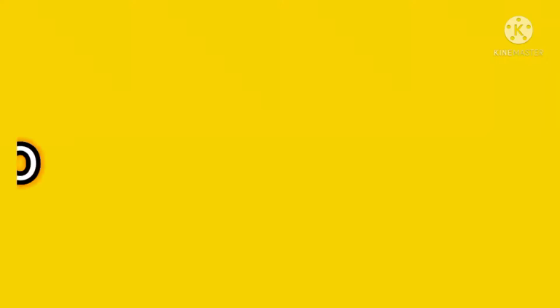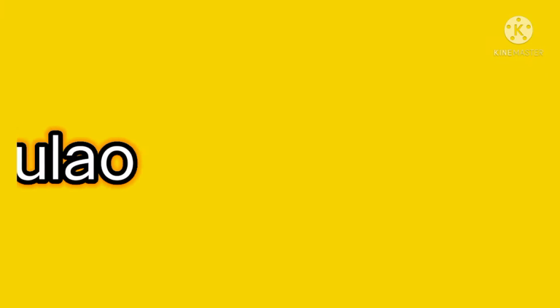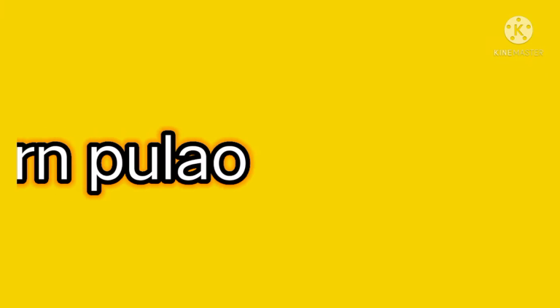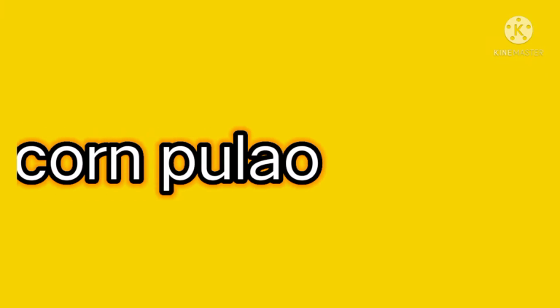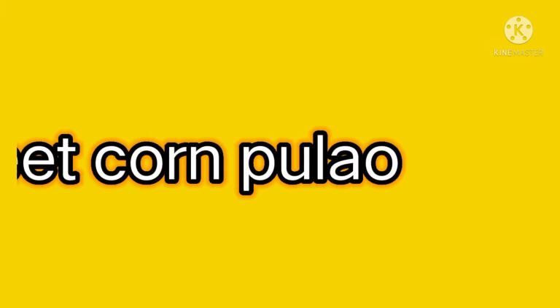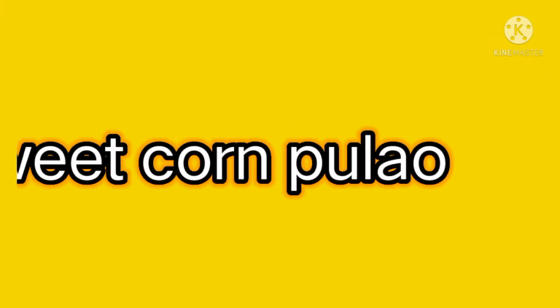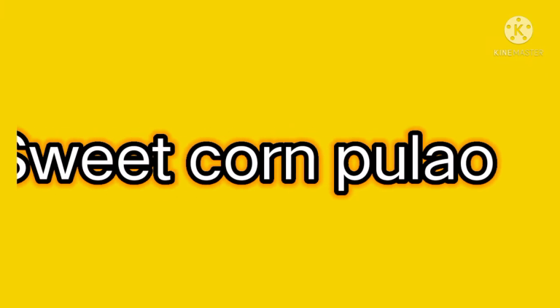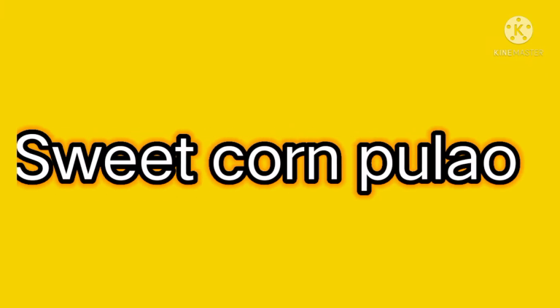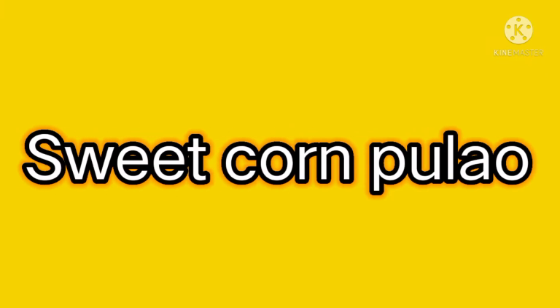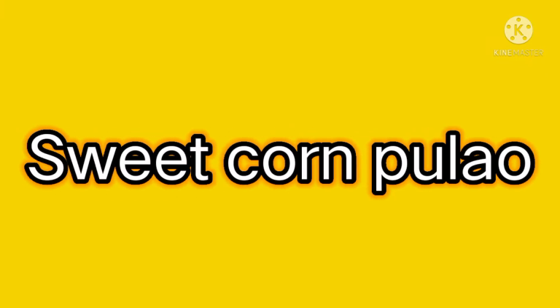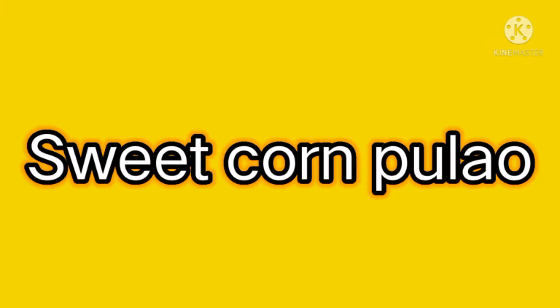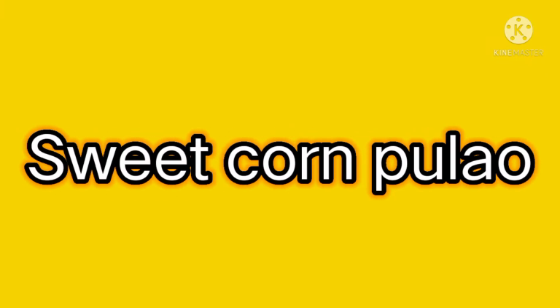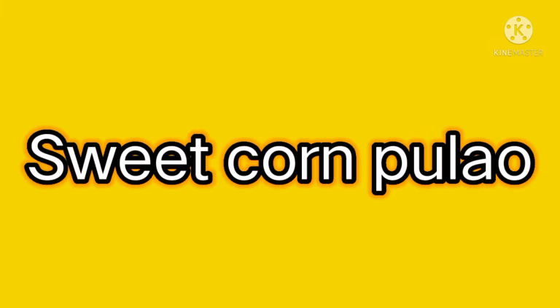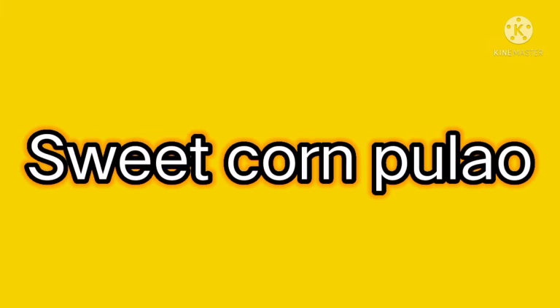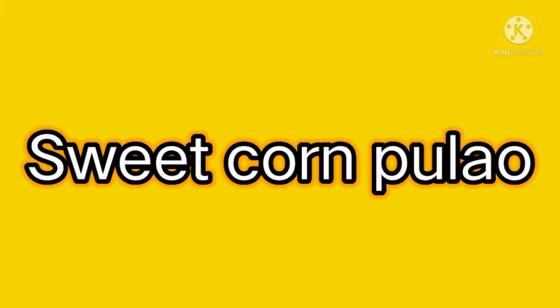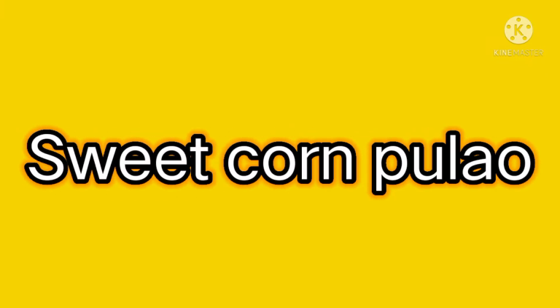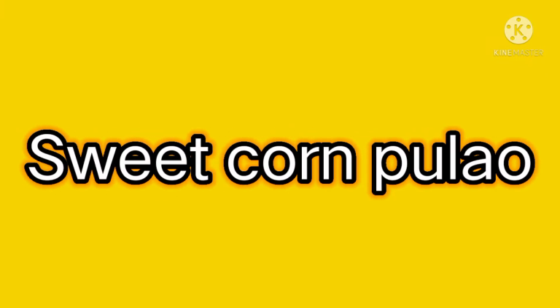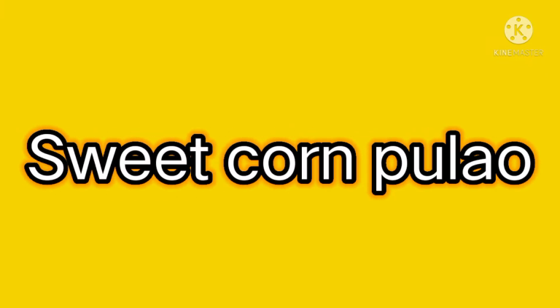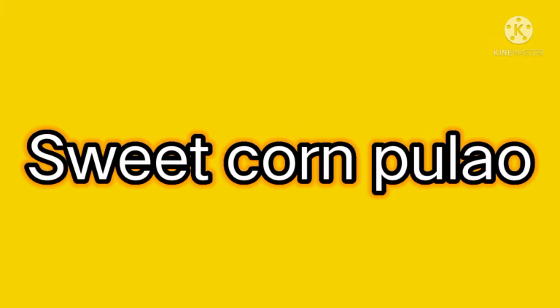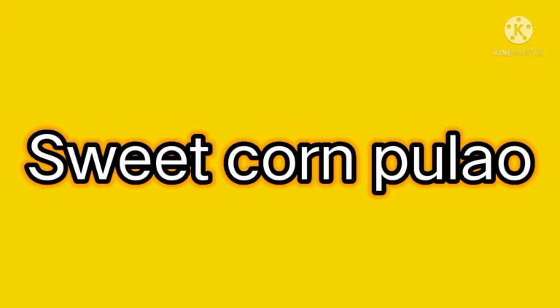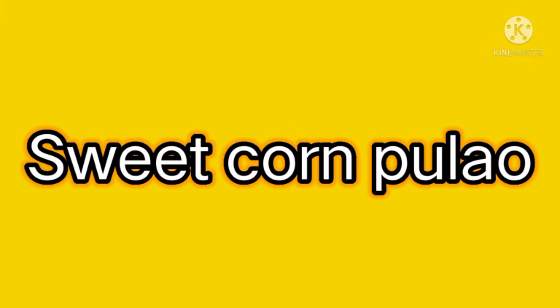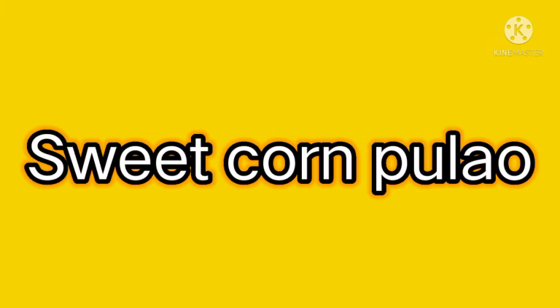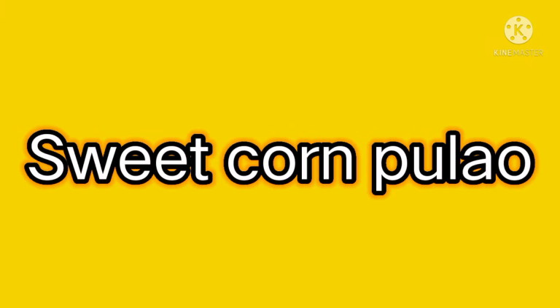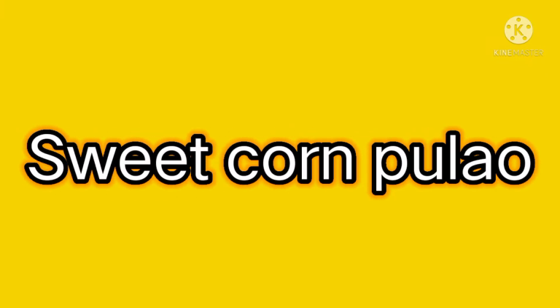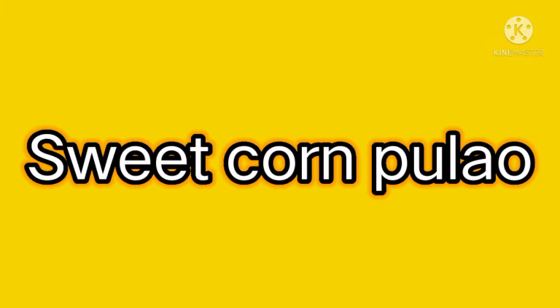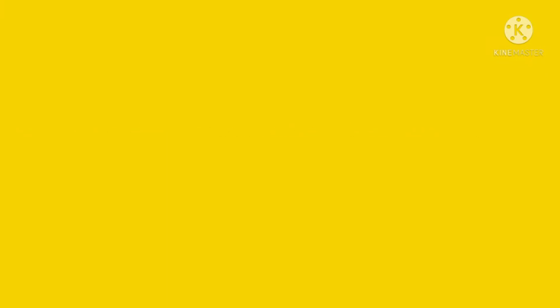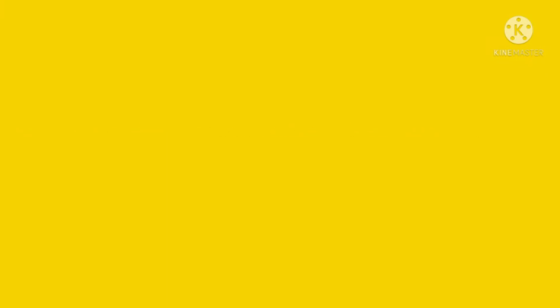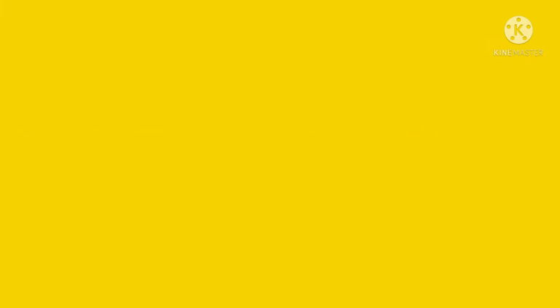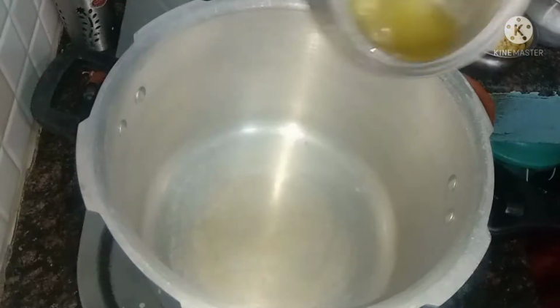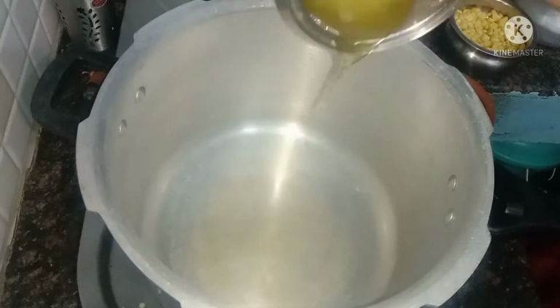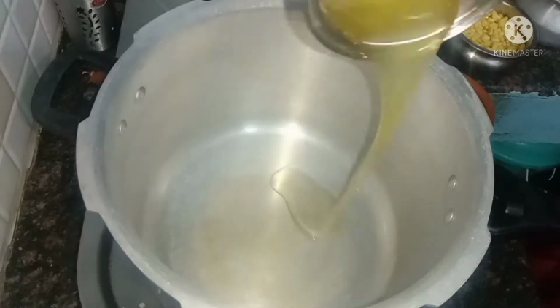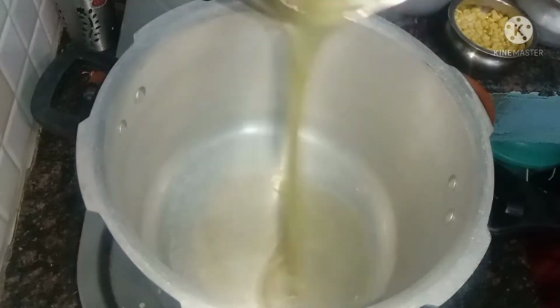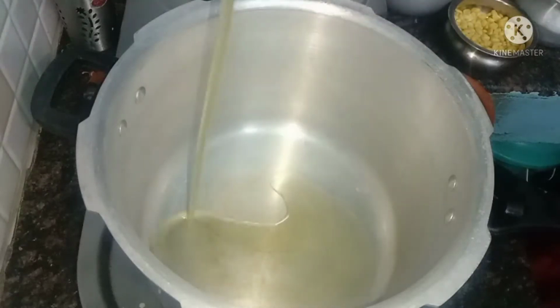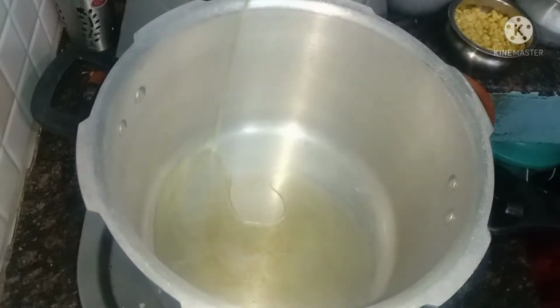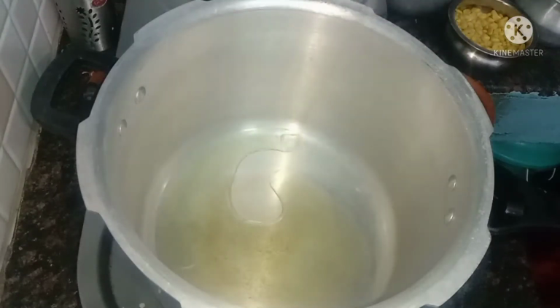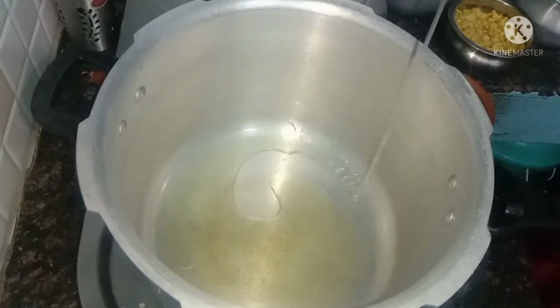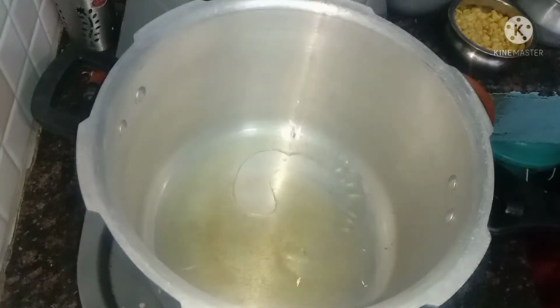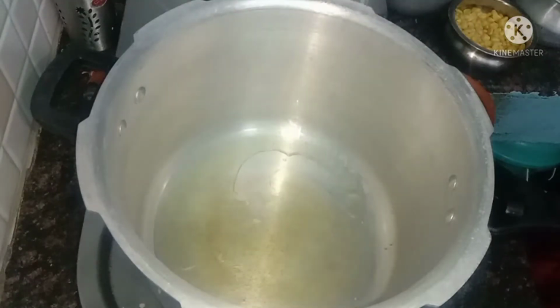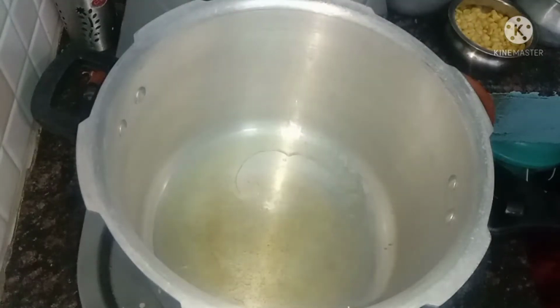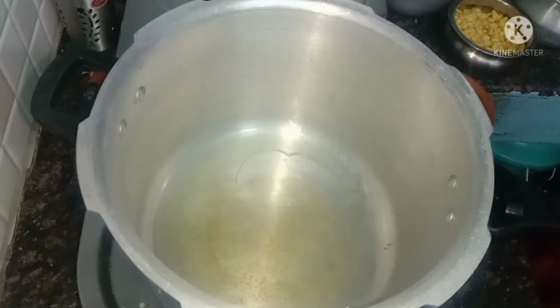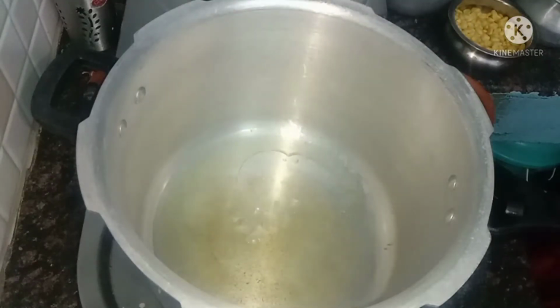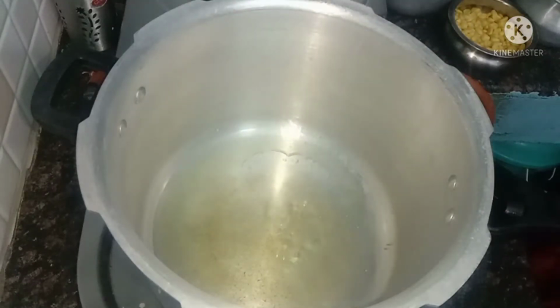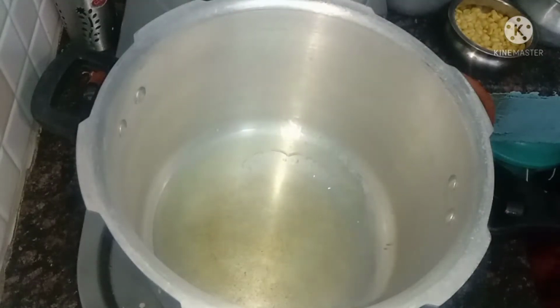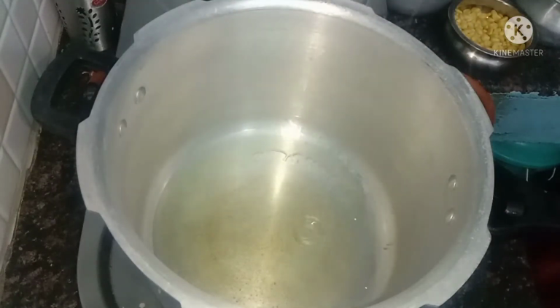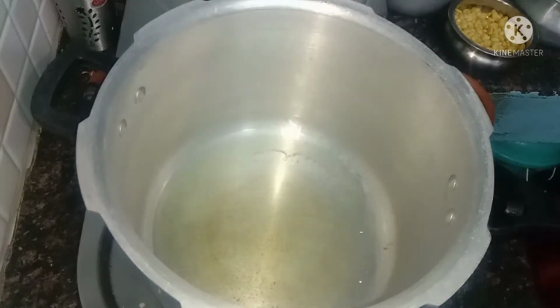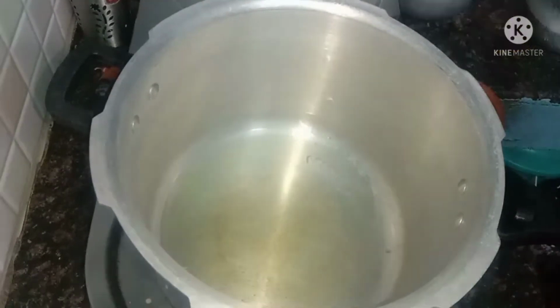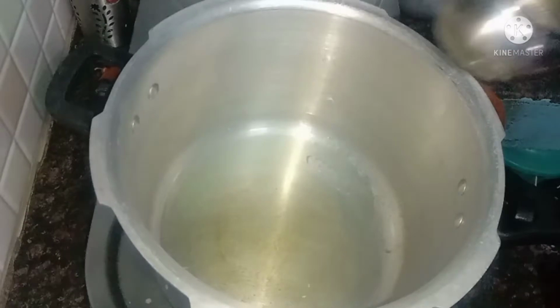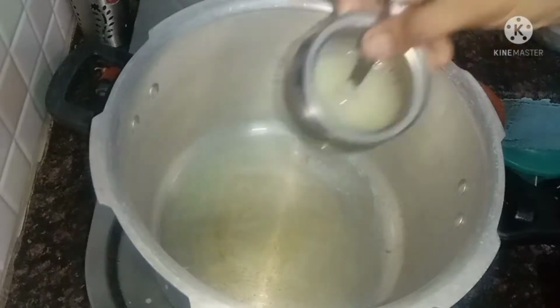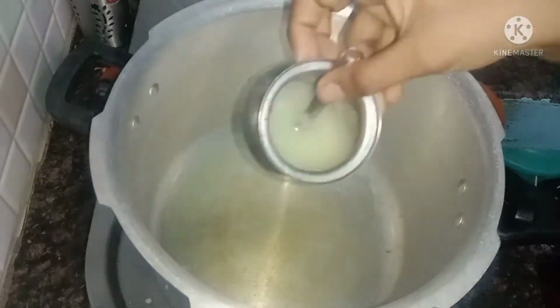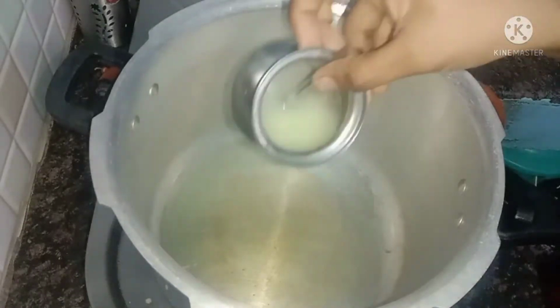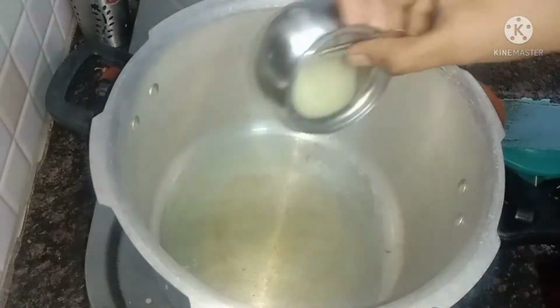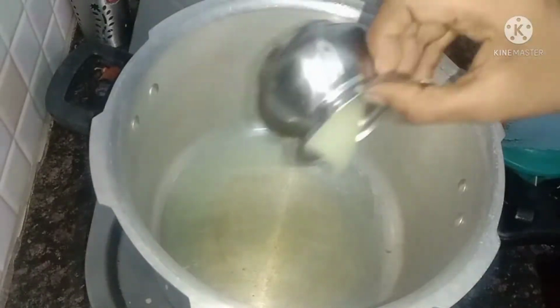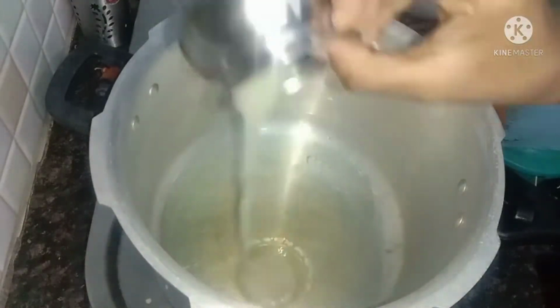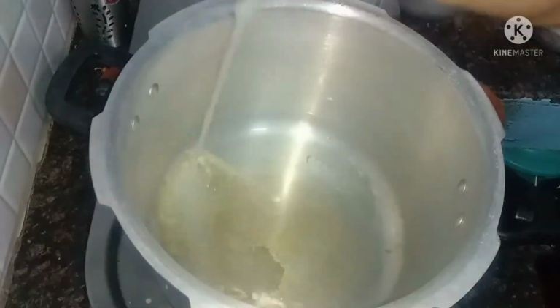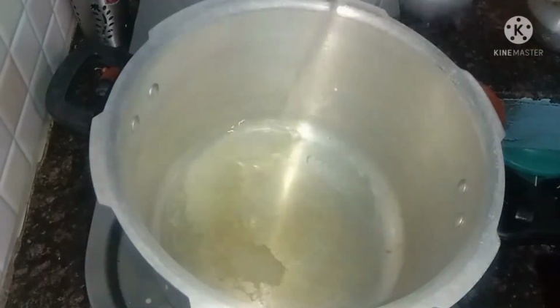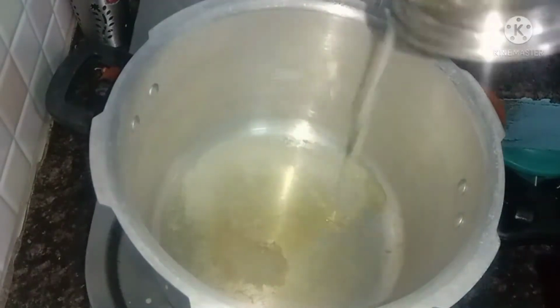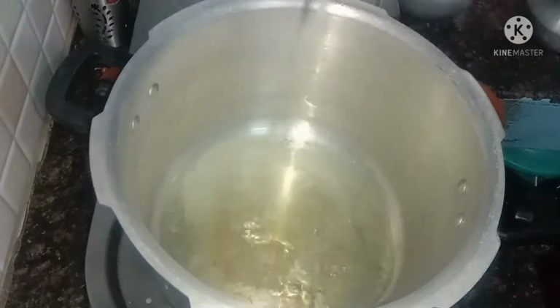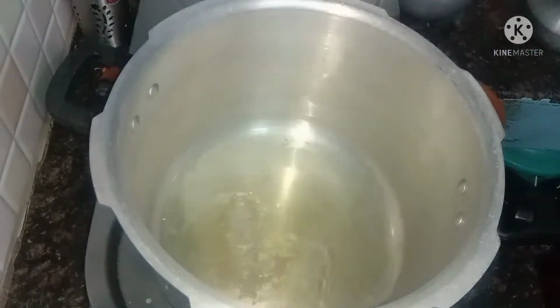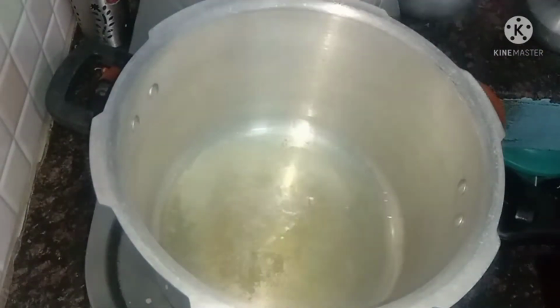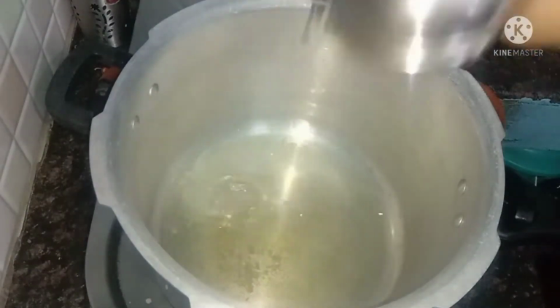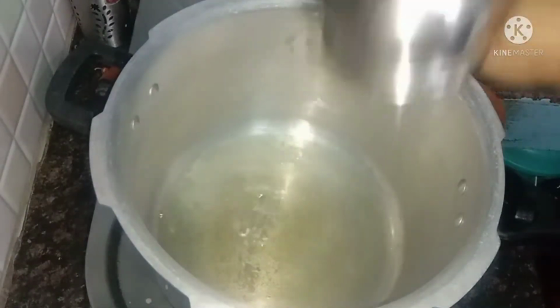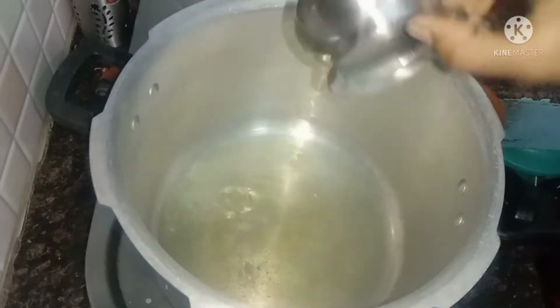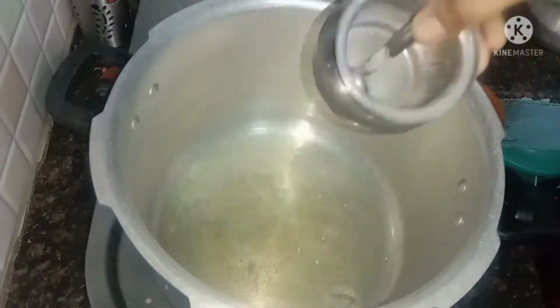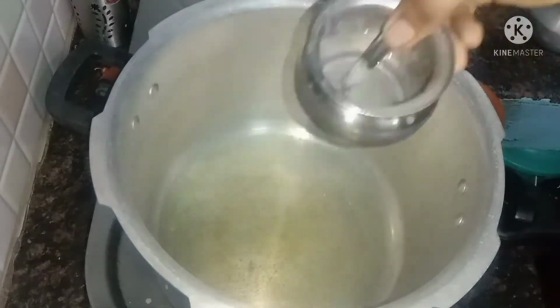Hi friends, how are we doing this sweet corn flour? Add 3 spoon and 3 spoon in a cup.